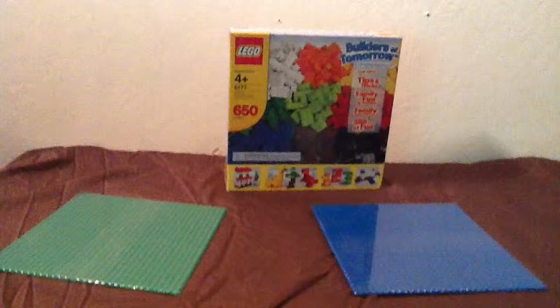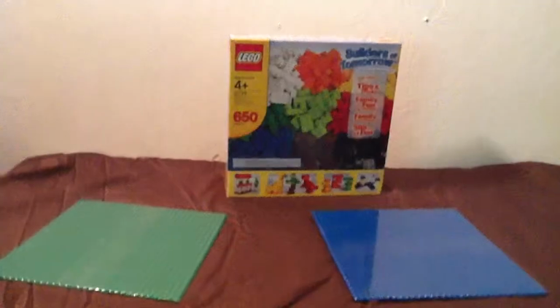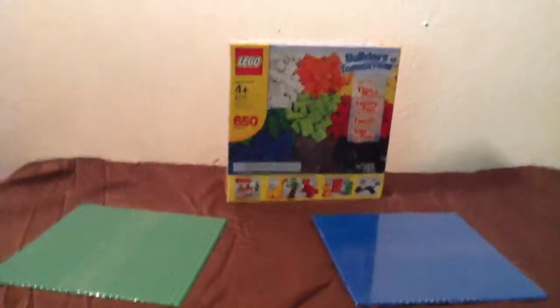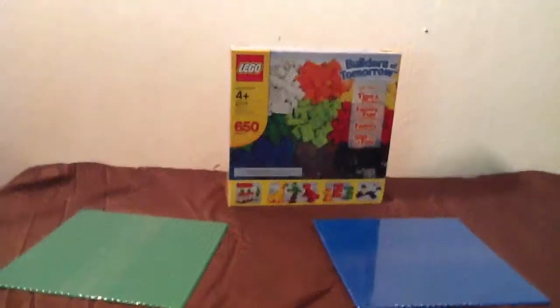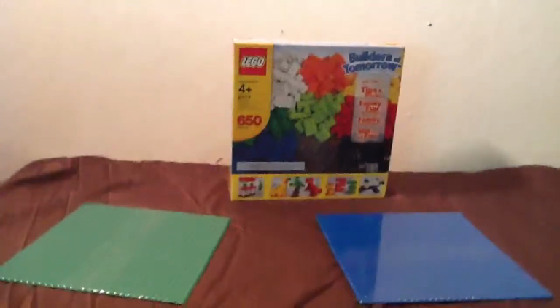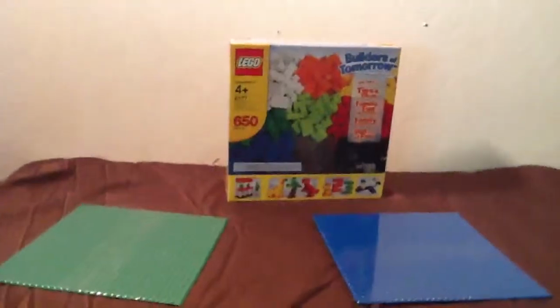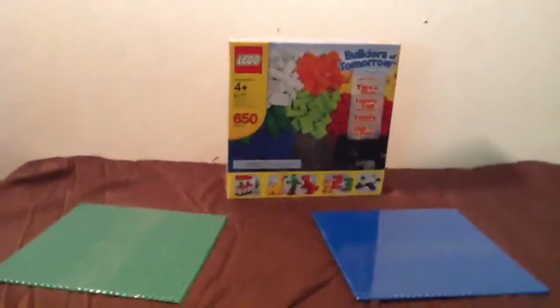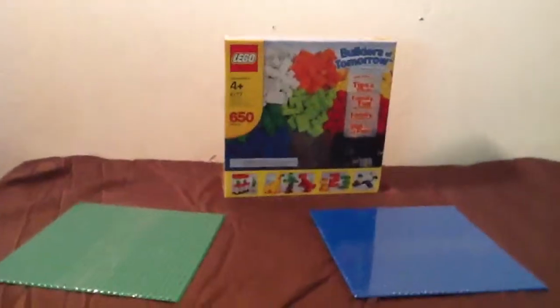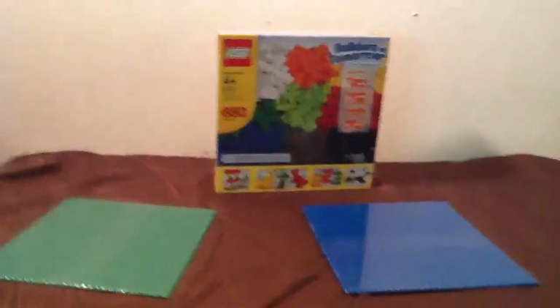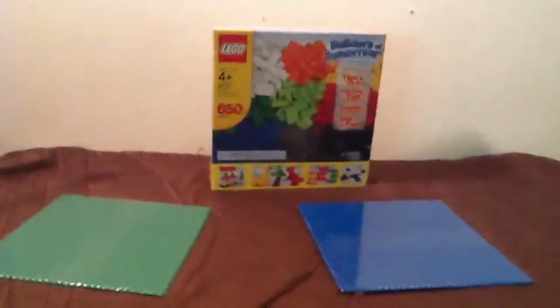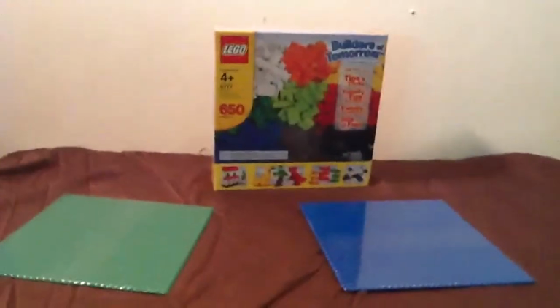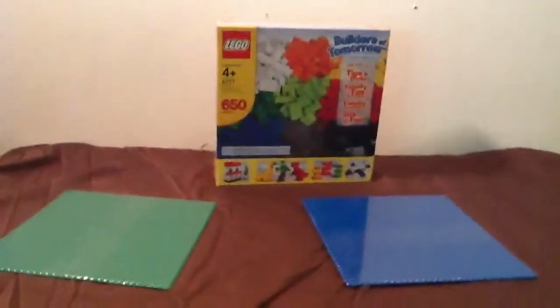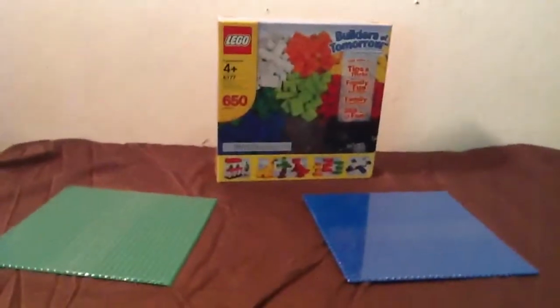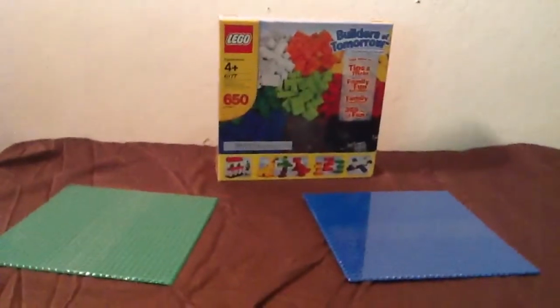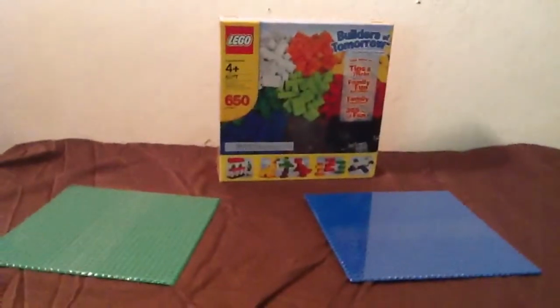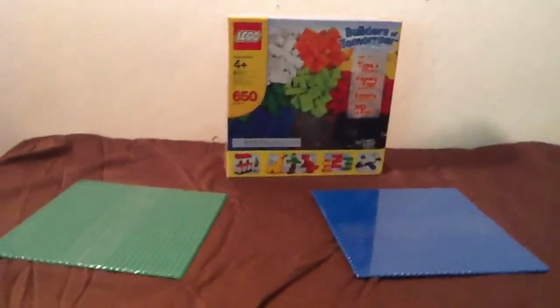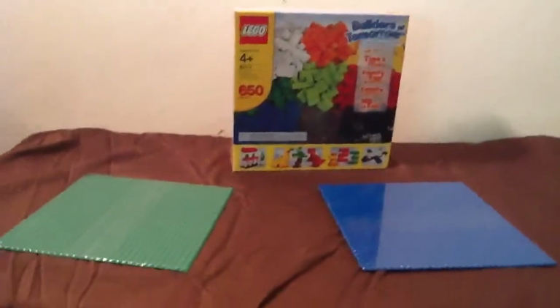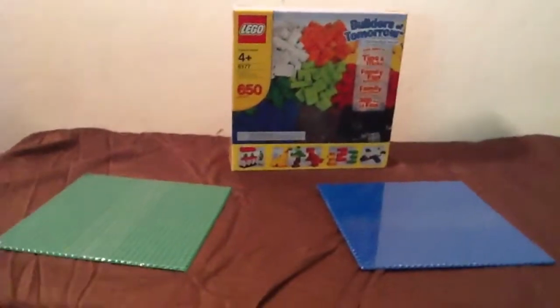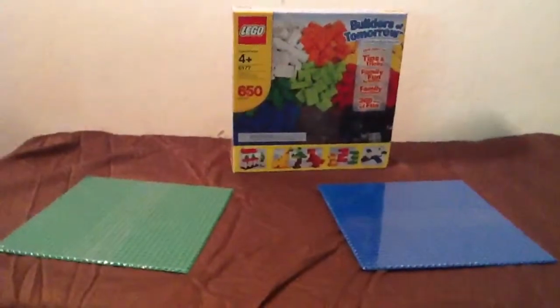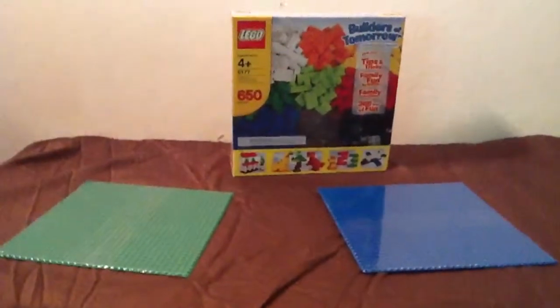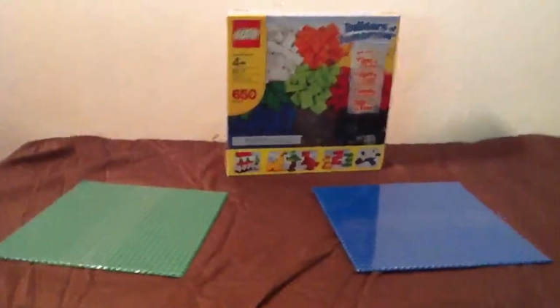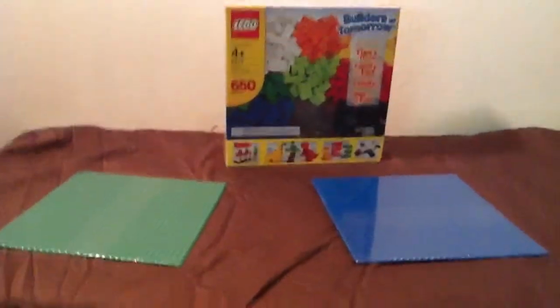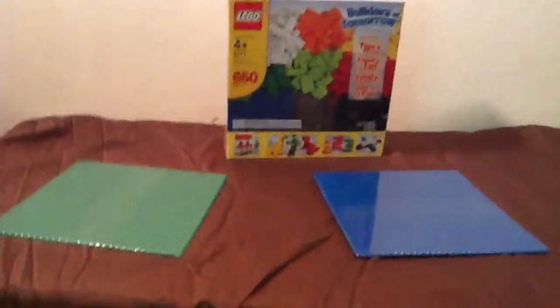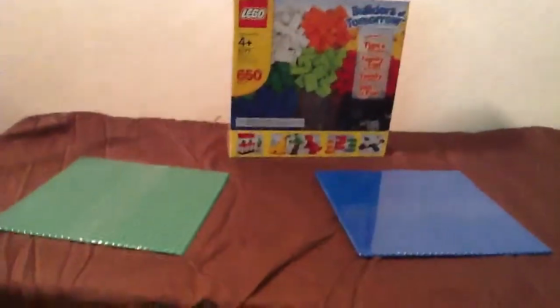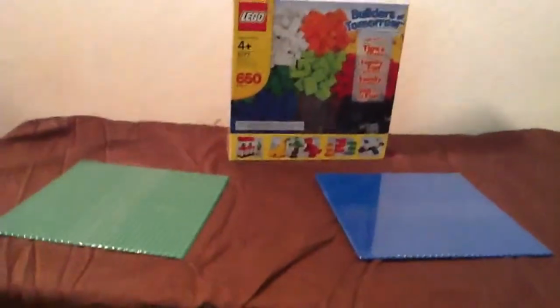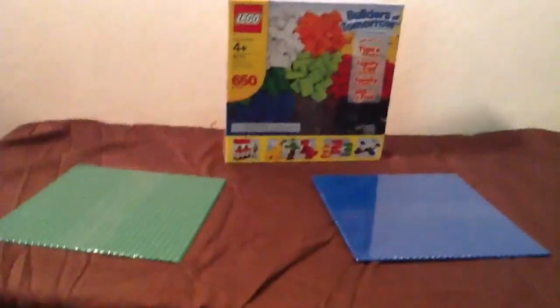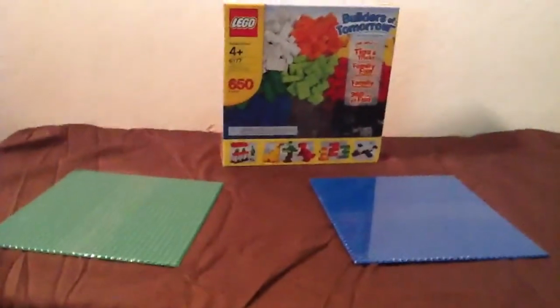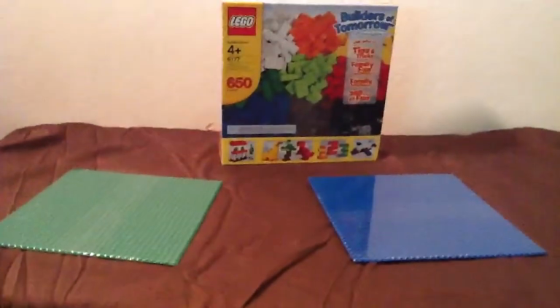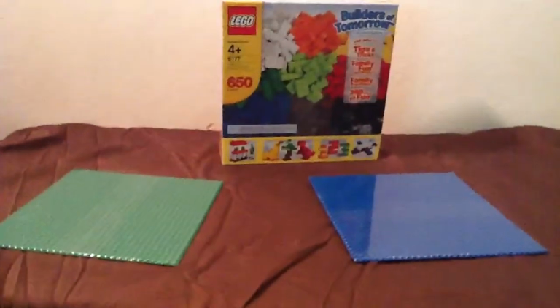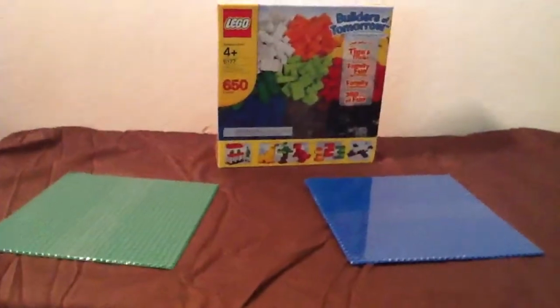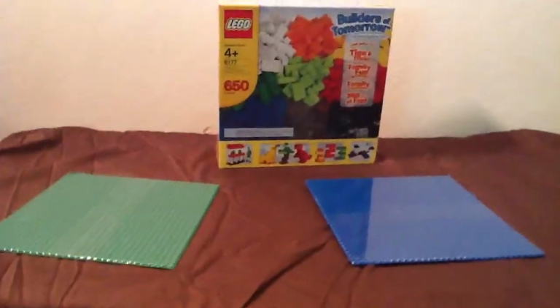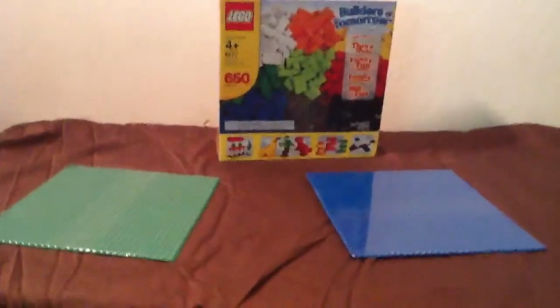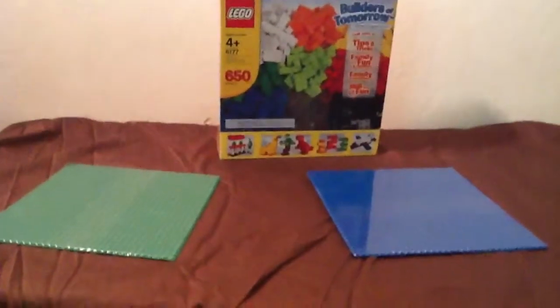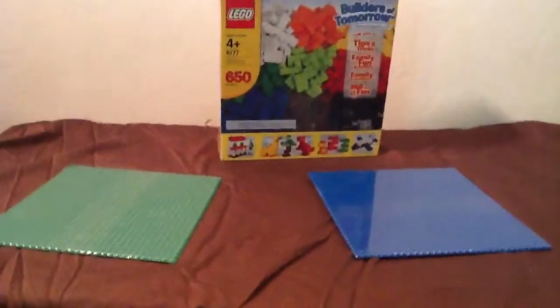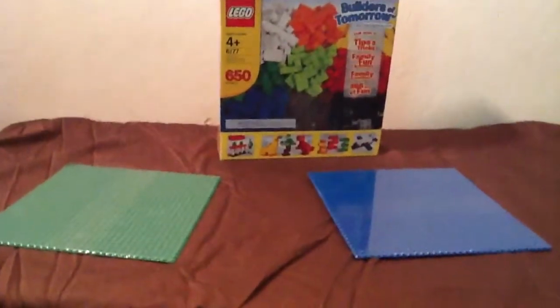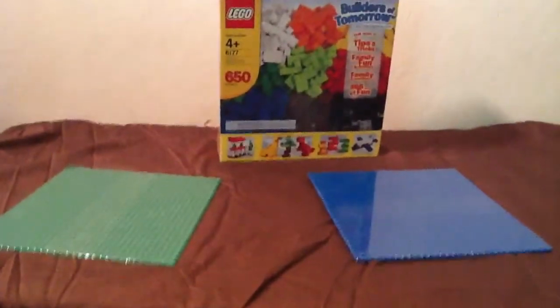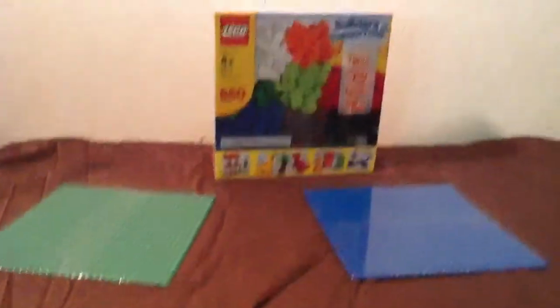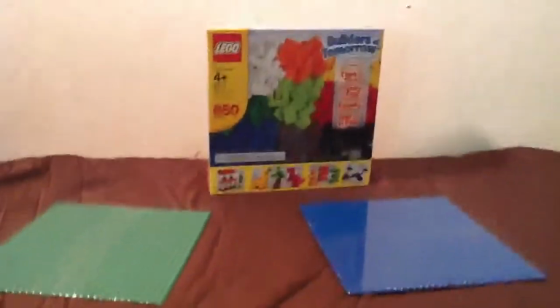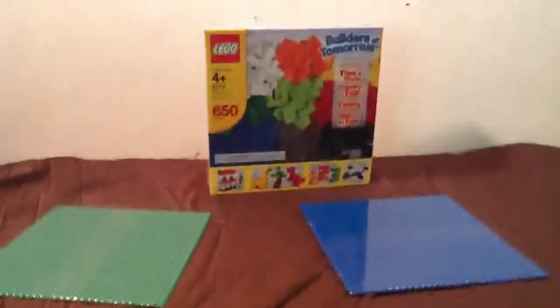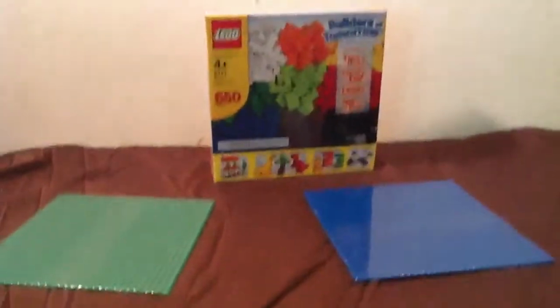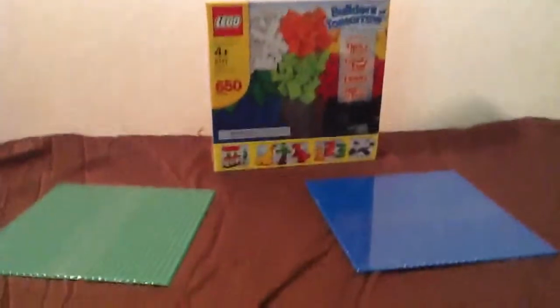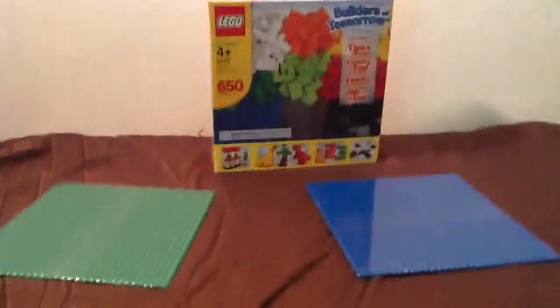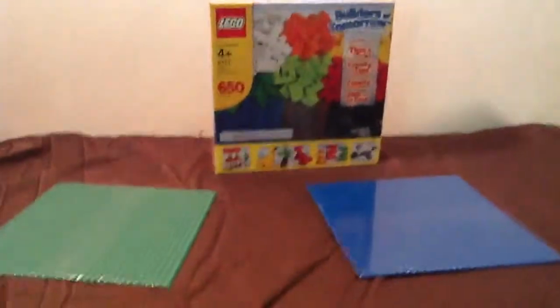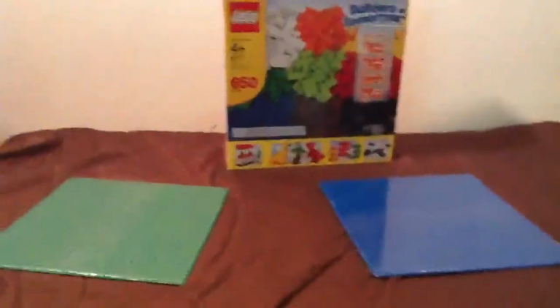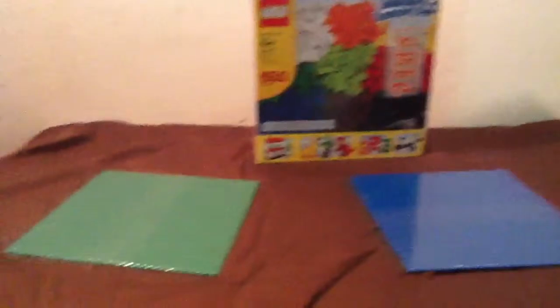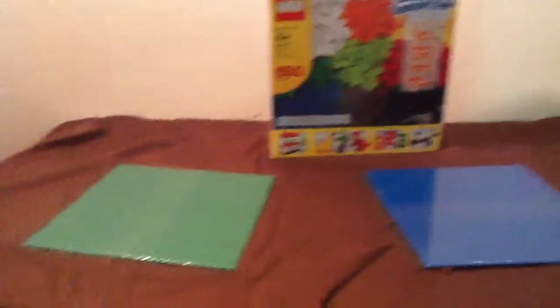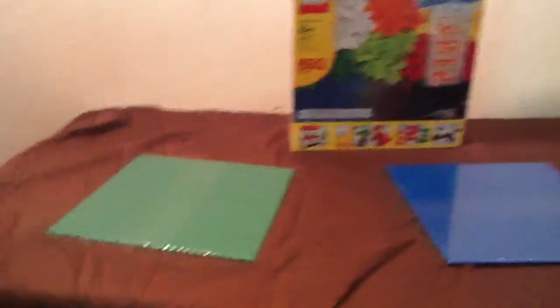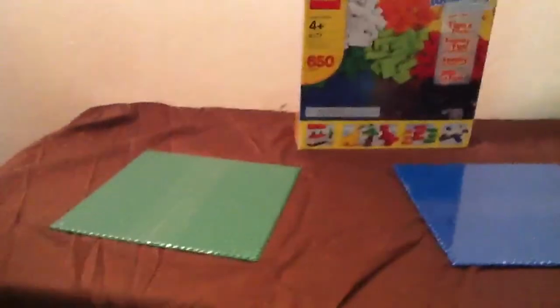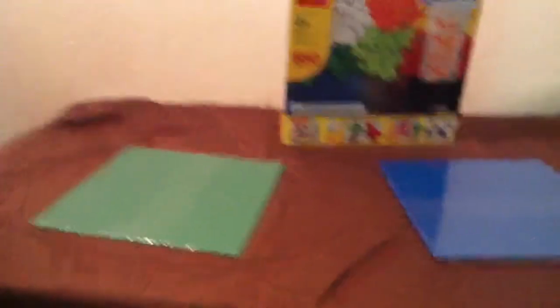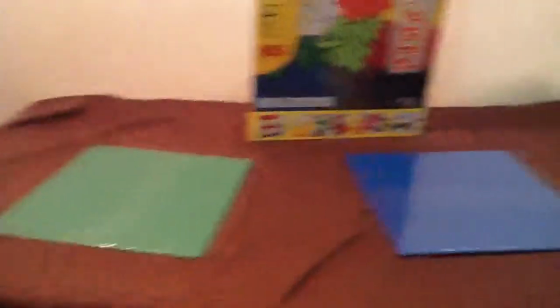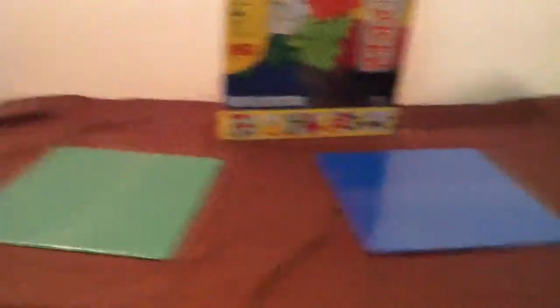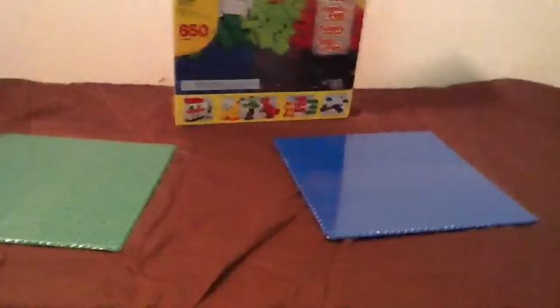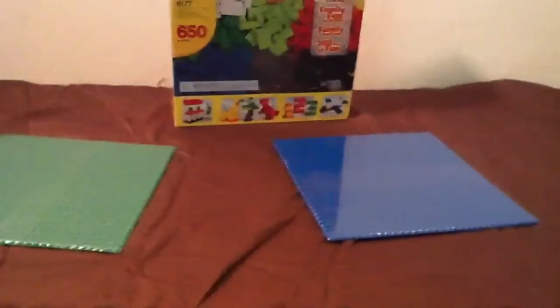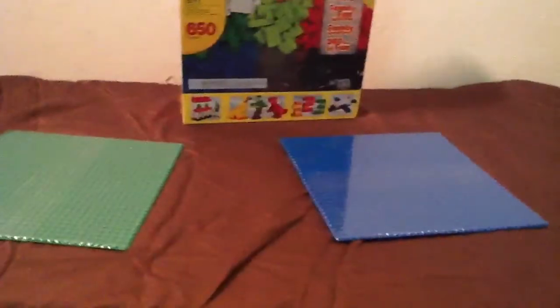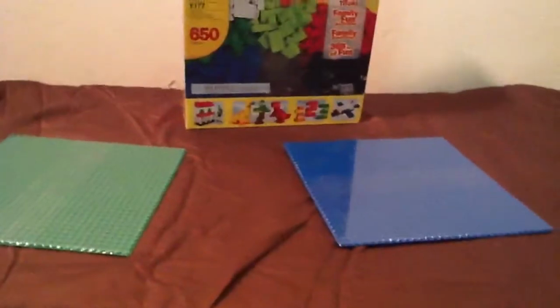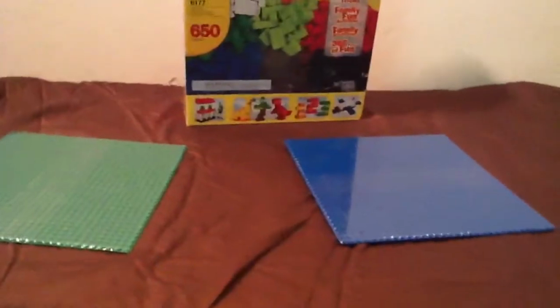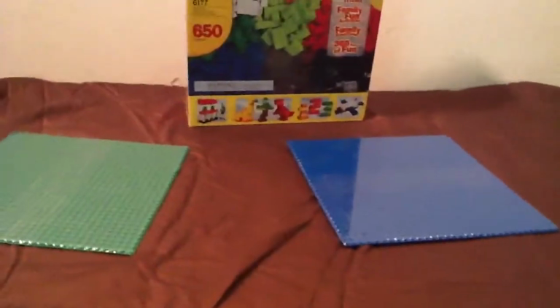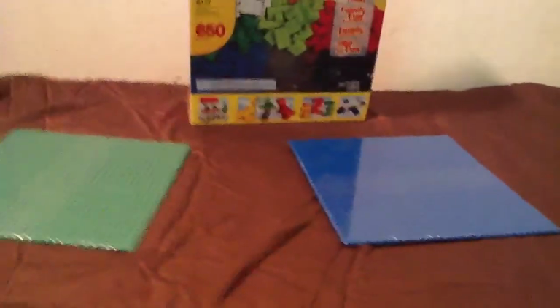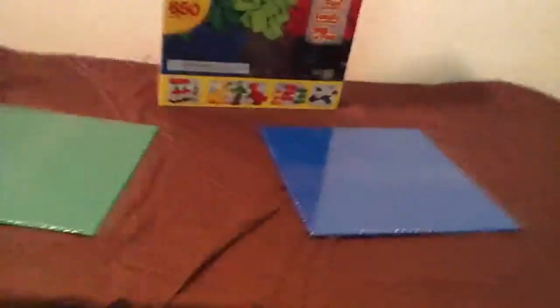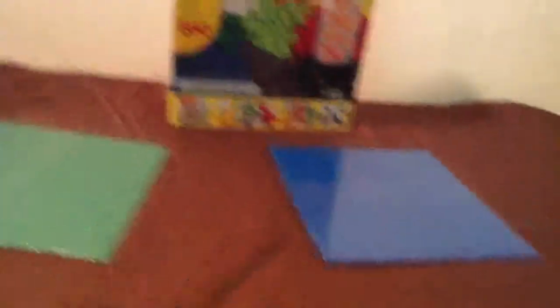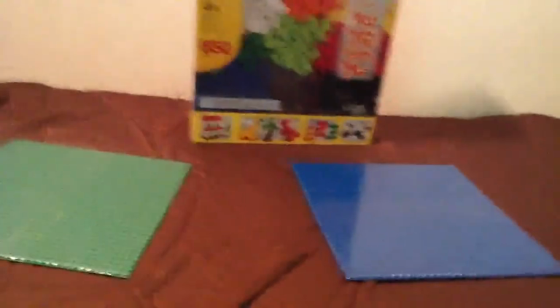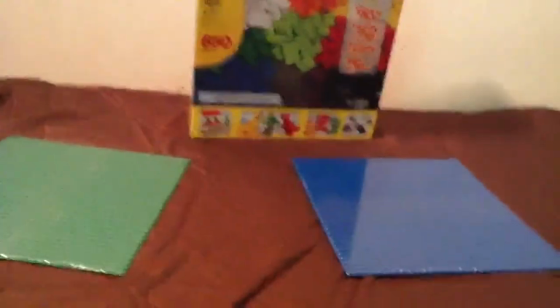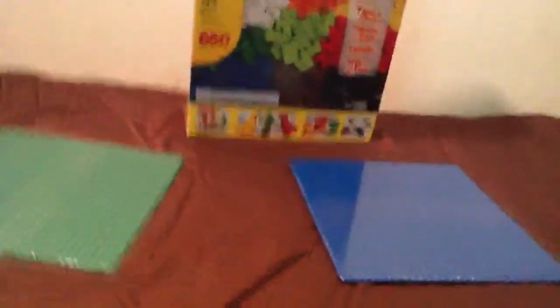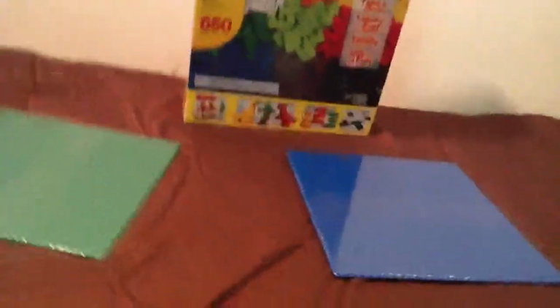Hey guys, this is my LEGO haul slash review, and let's just get started.